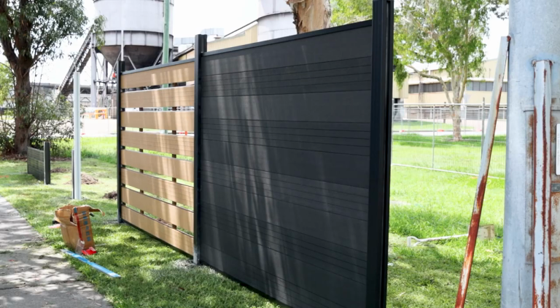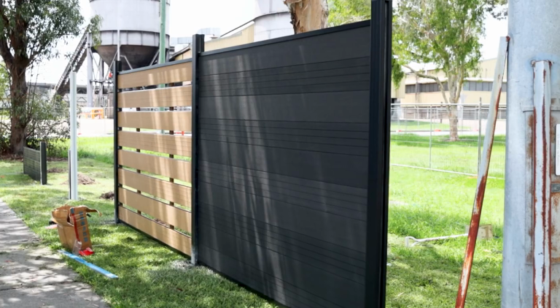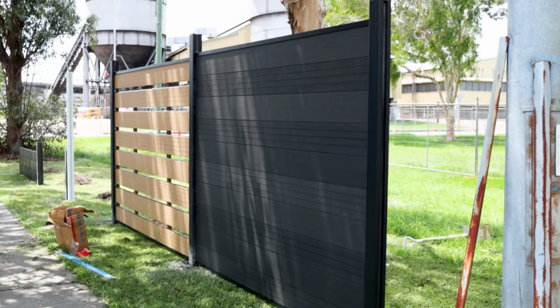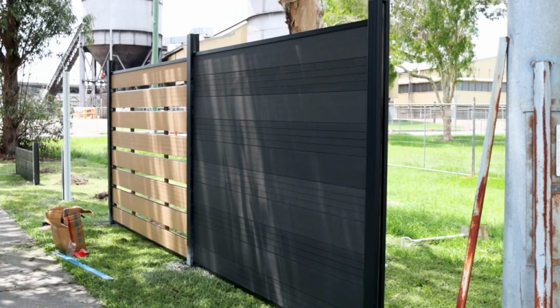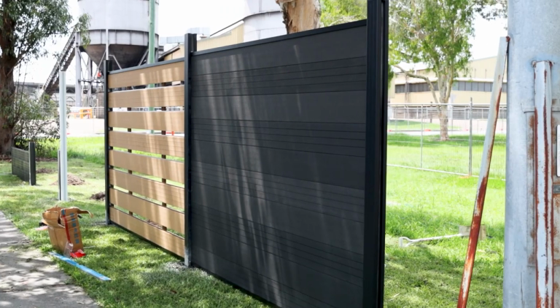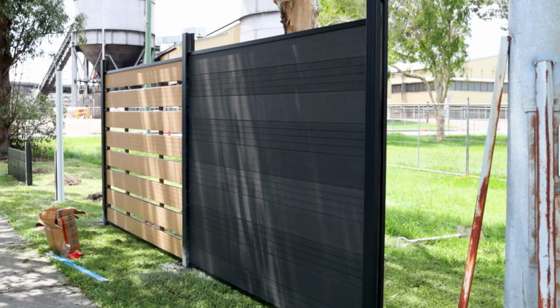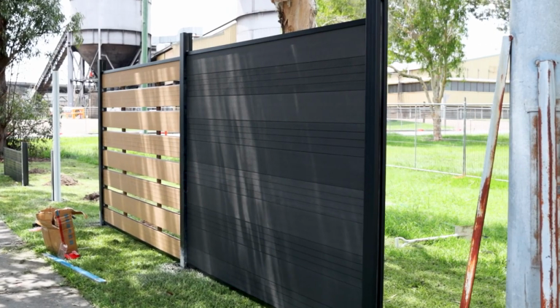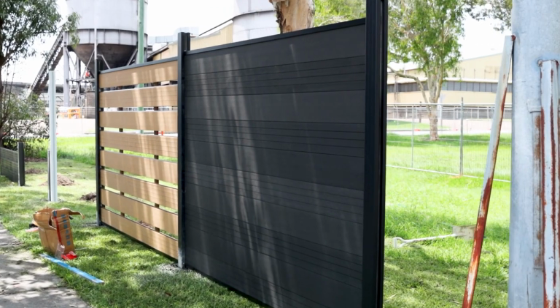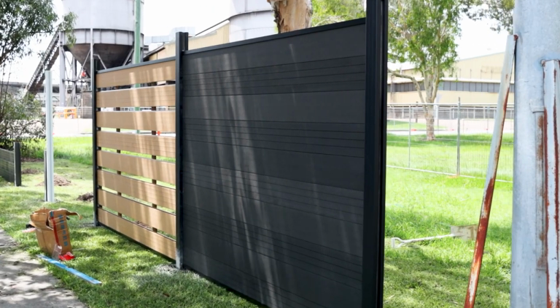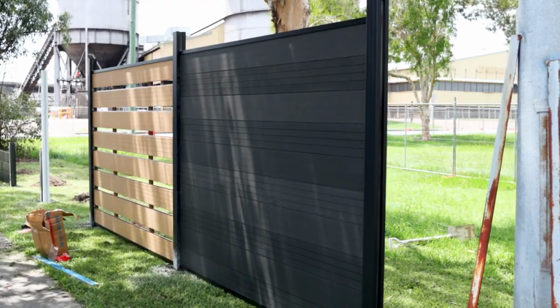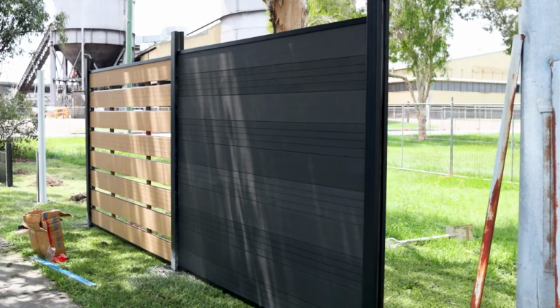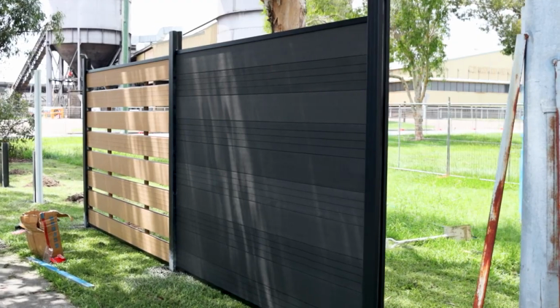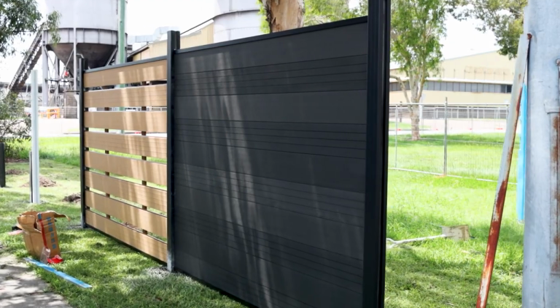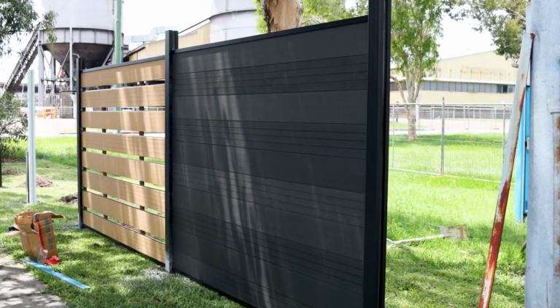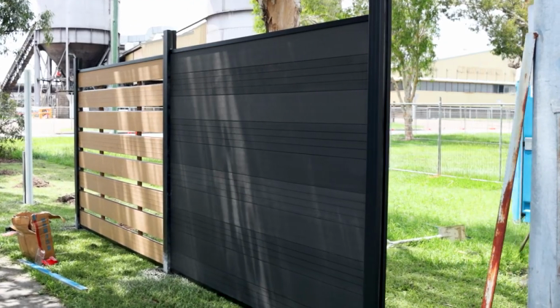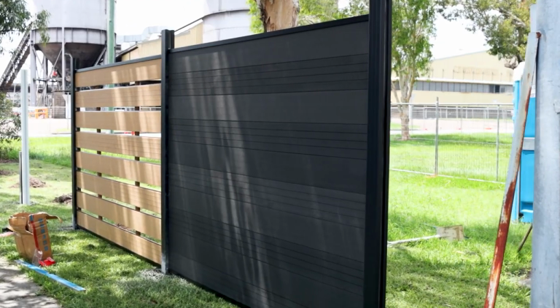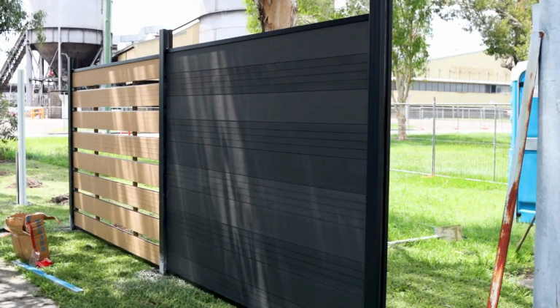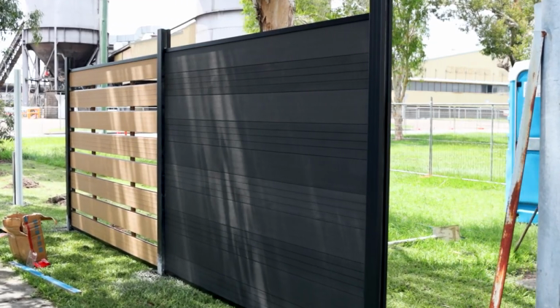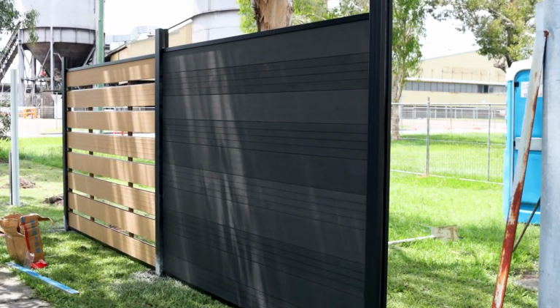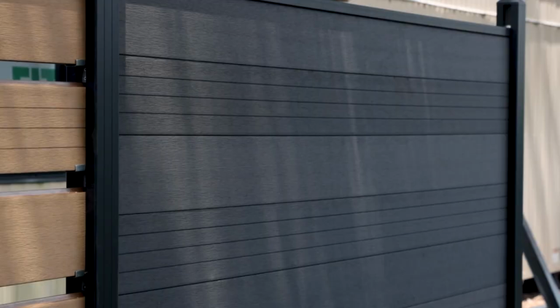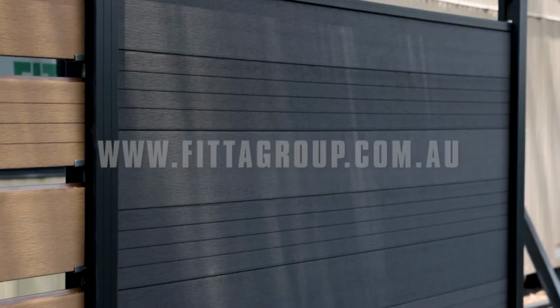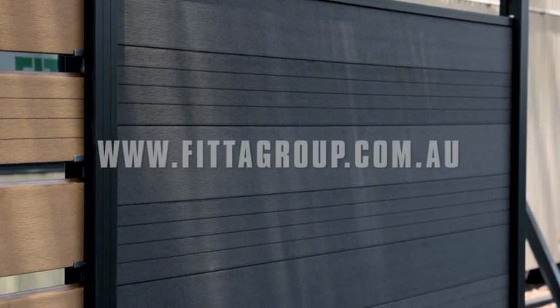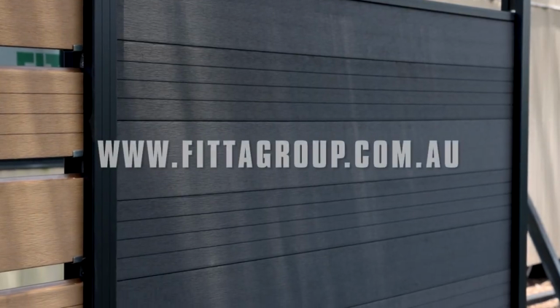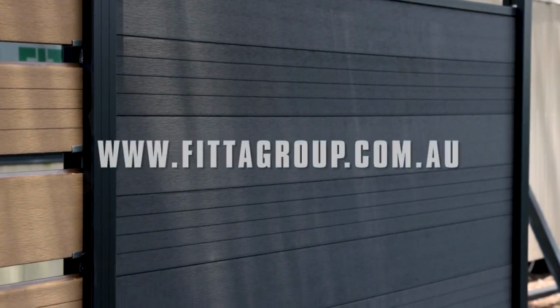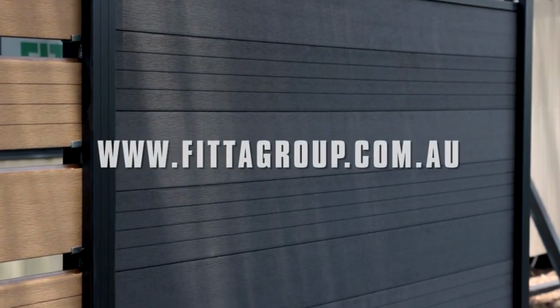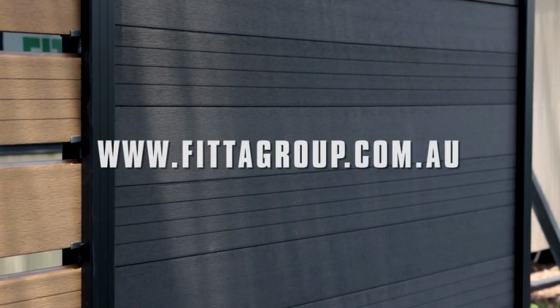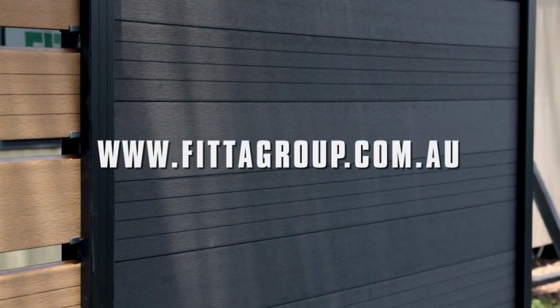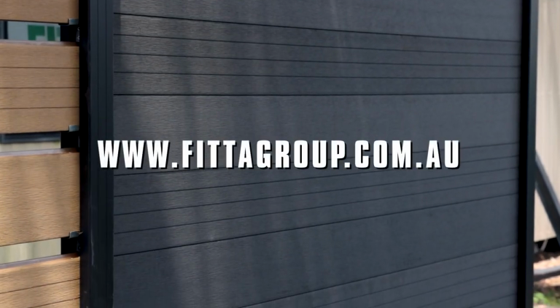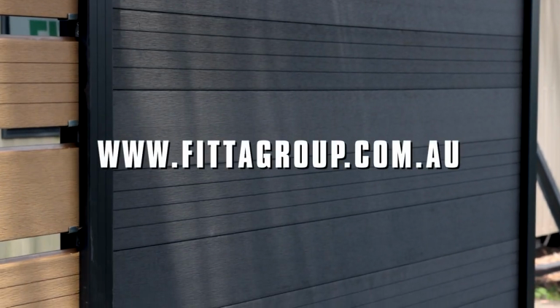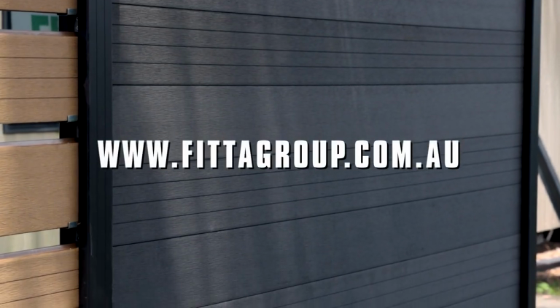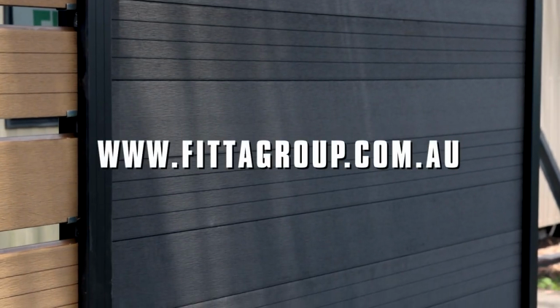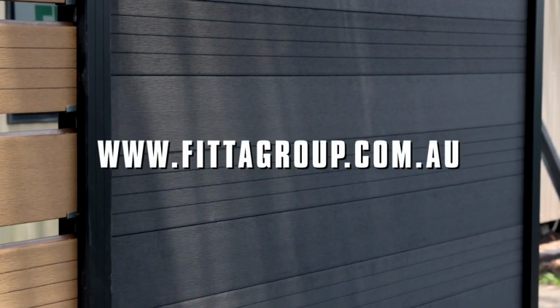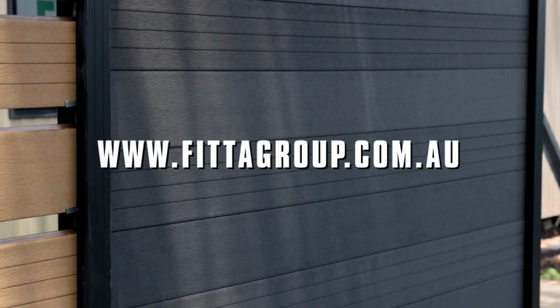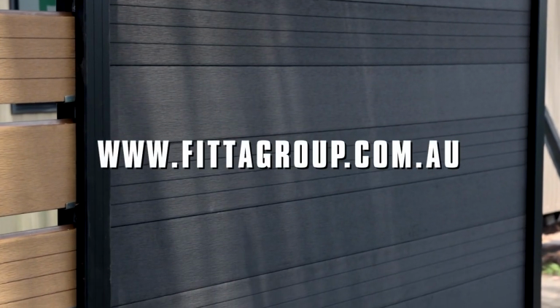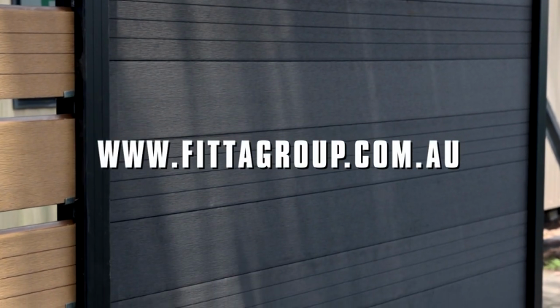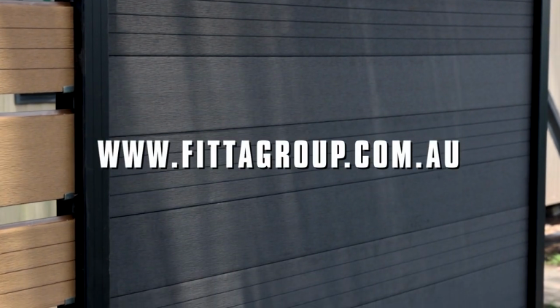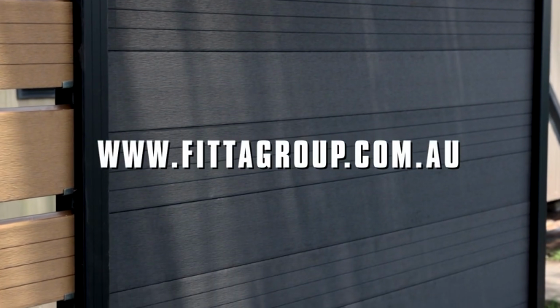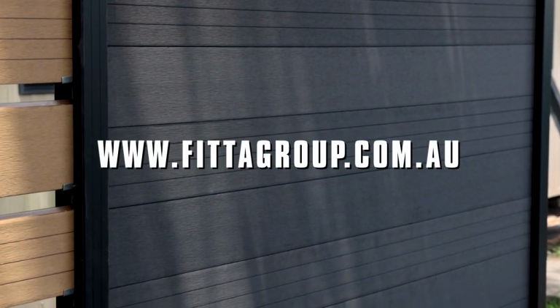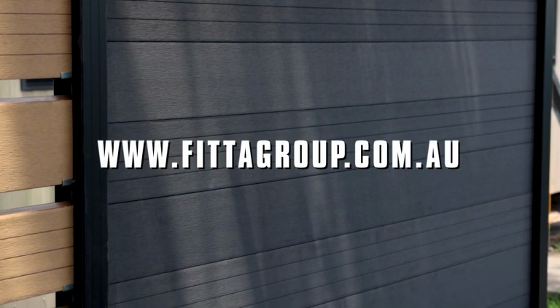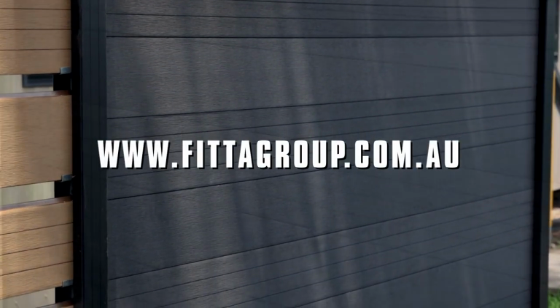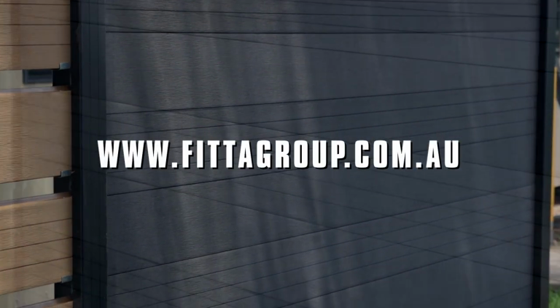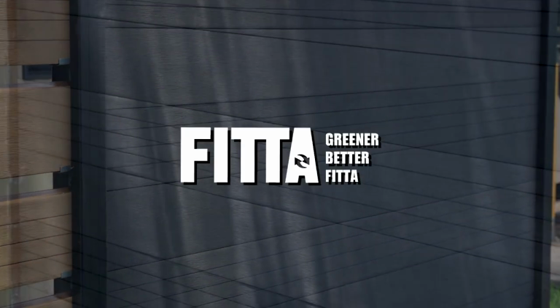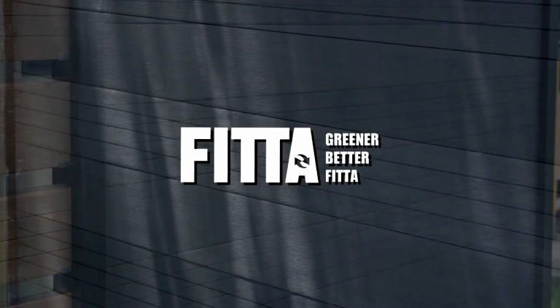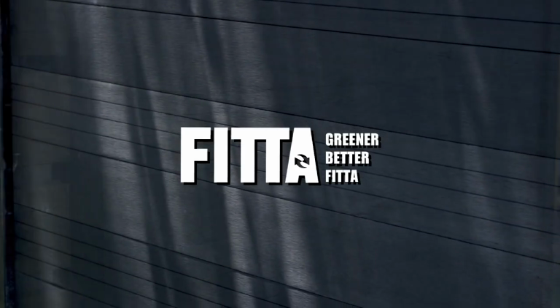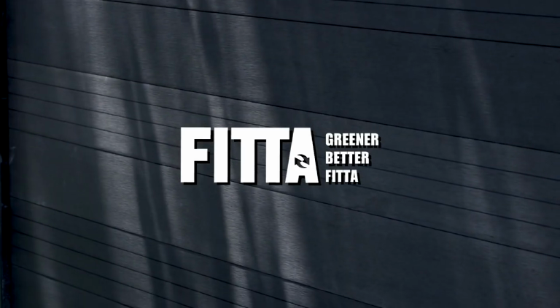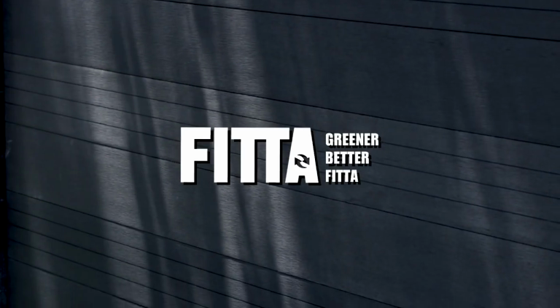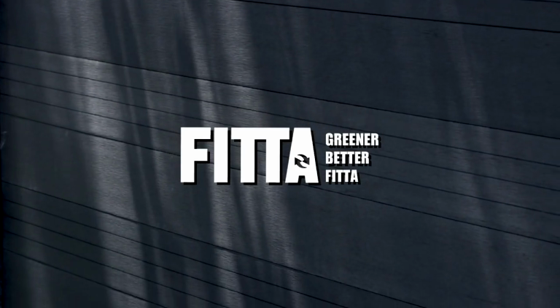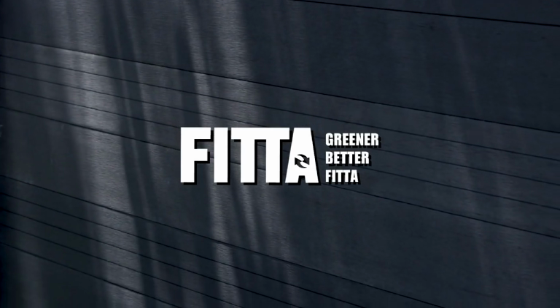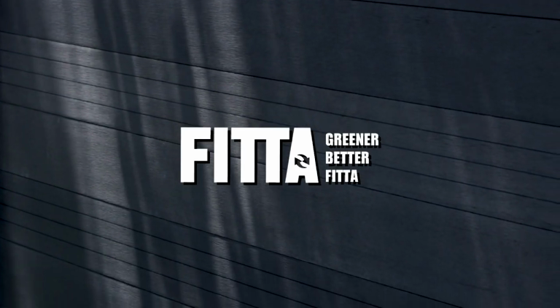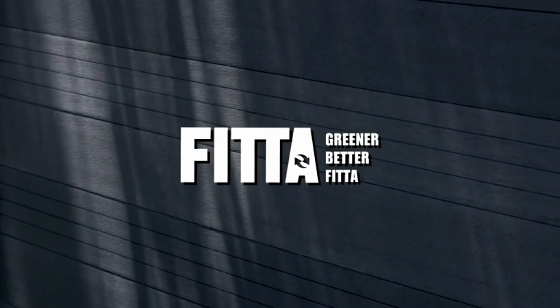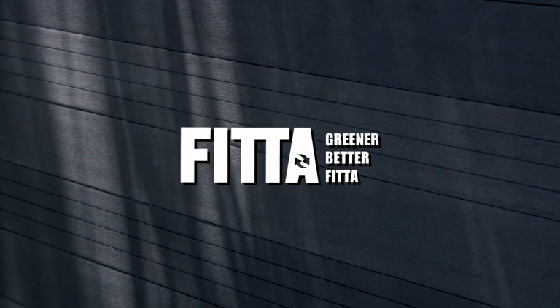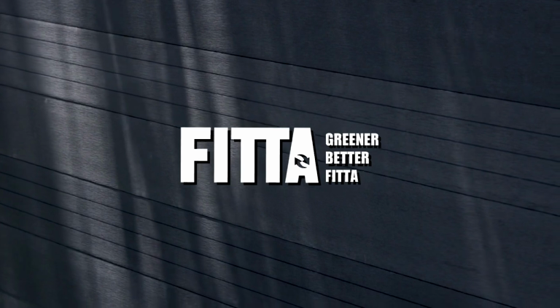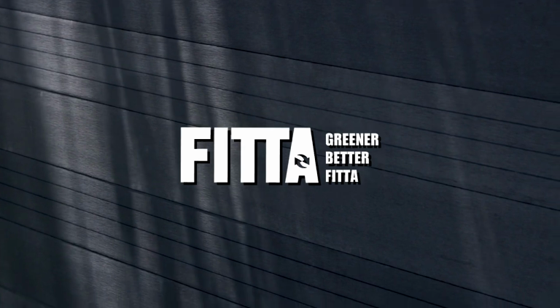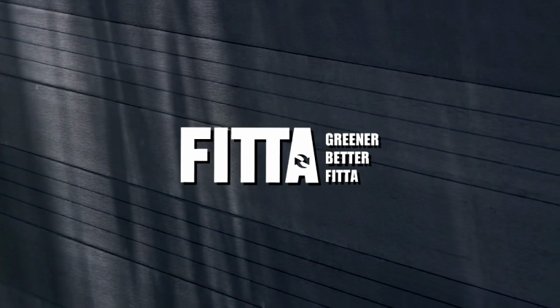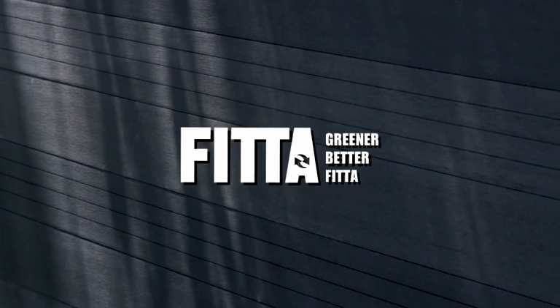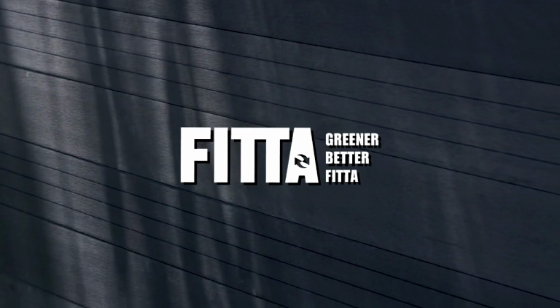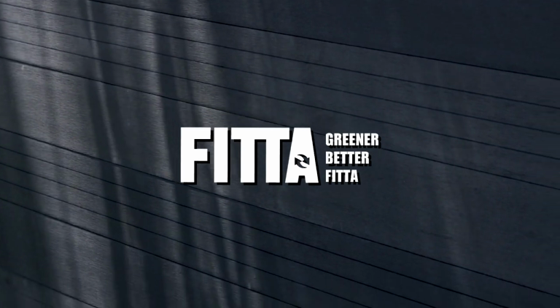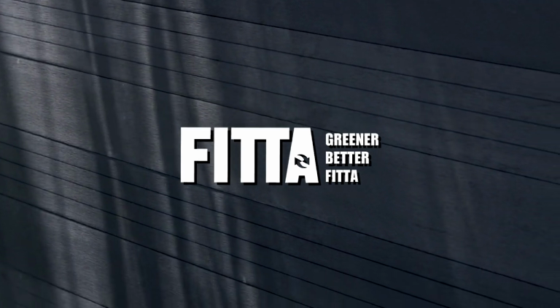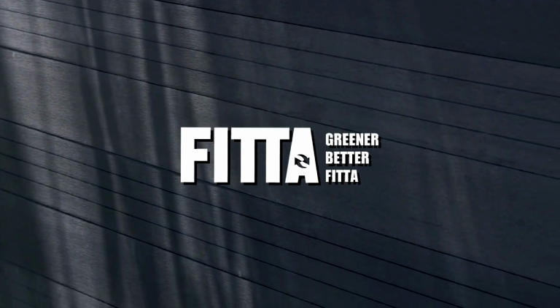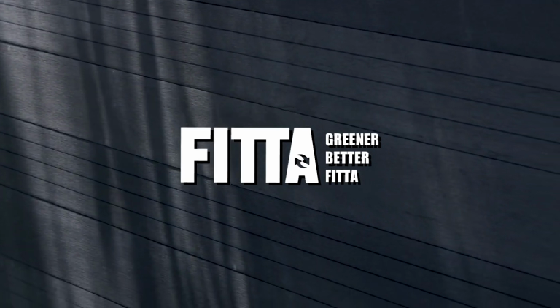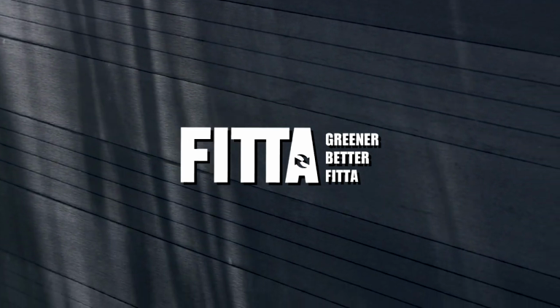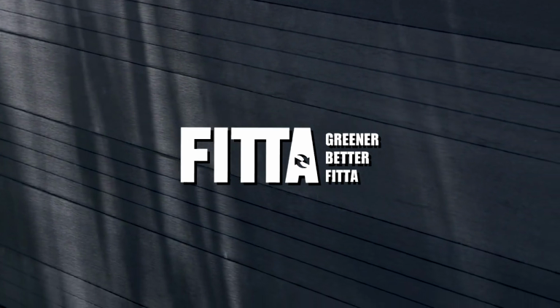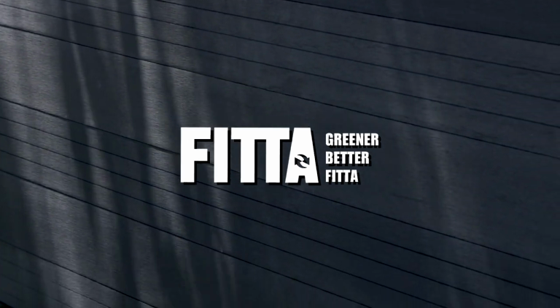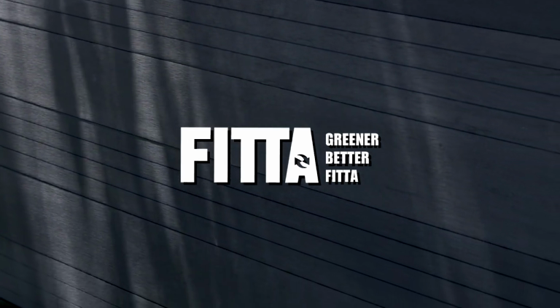For more details on Fitter Acoustic Fencing, go to fittergroup.com.au. Greener. Better. Fitter.